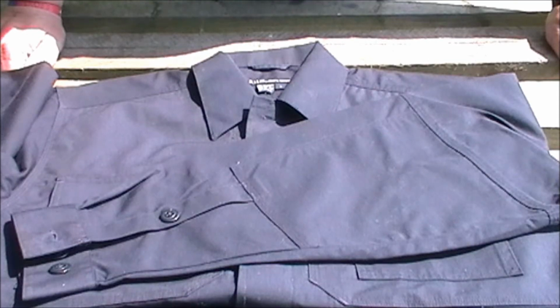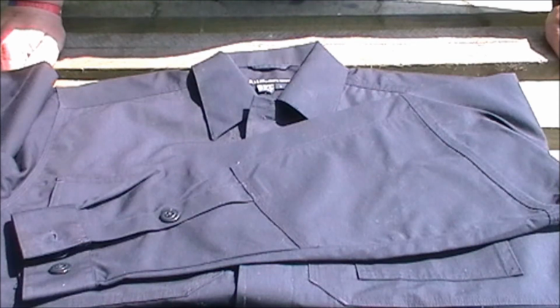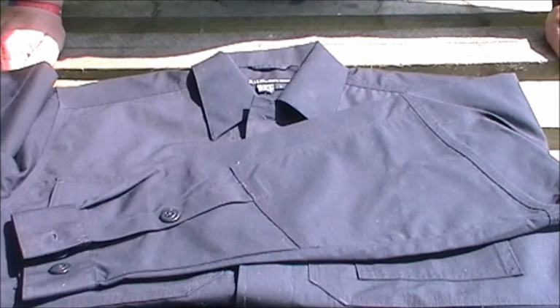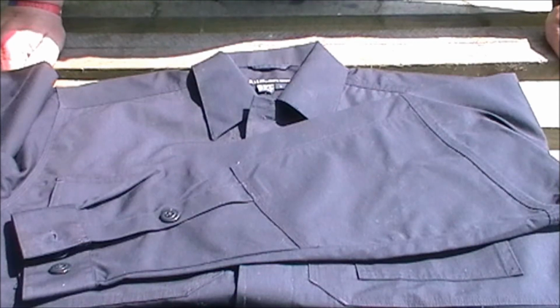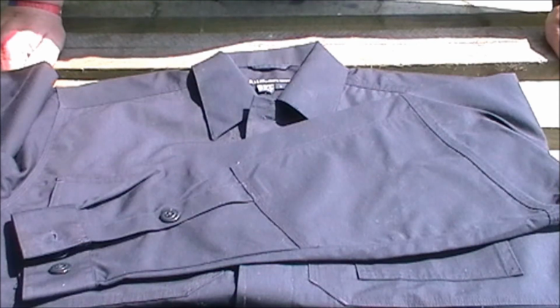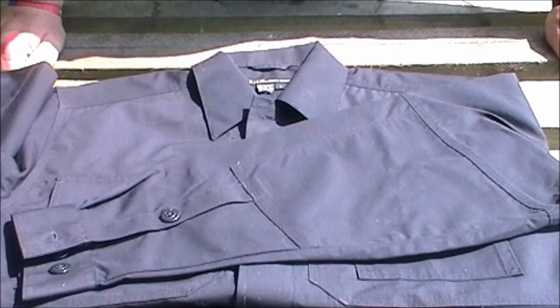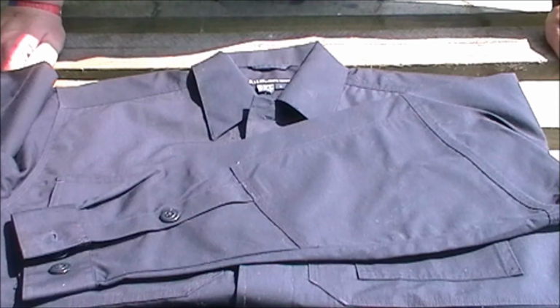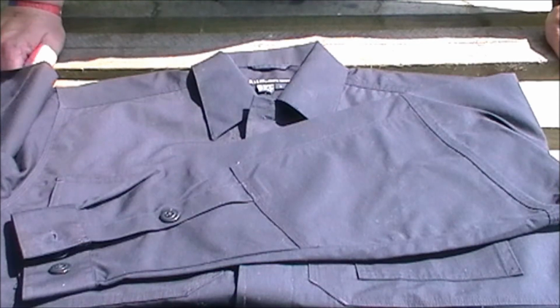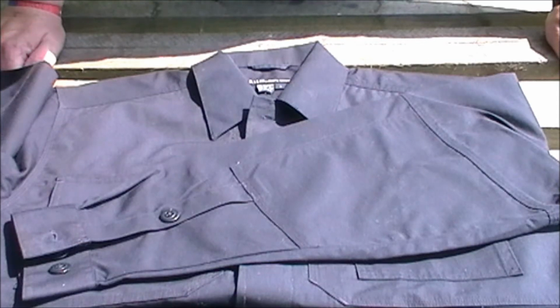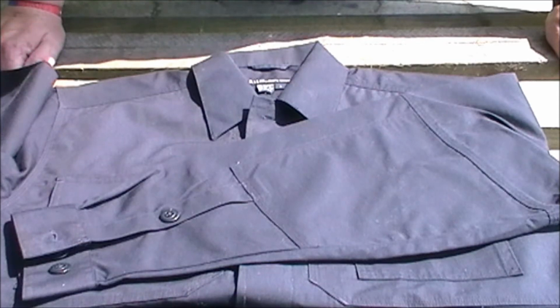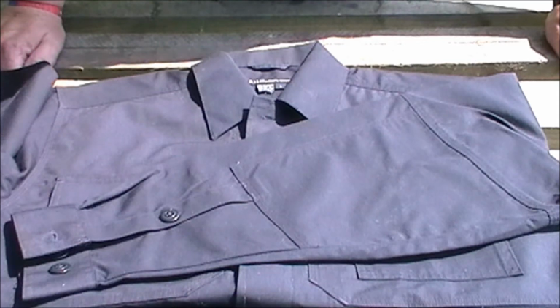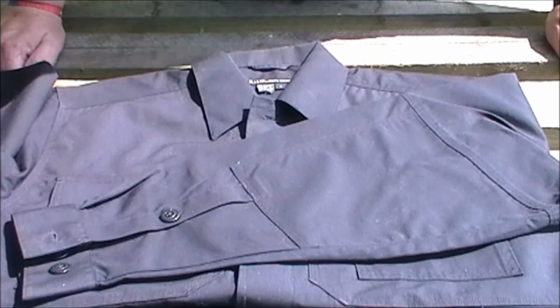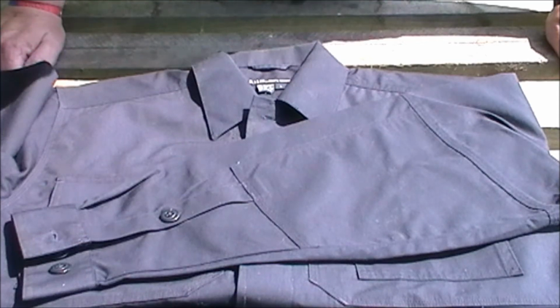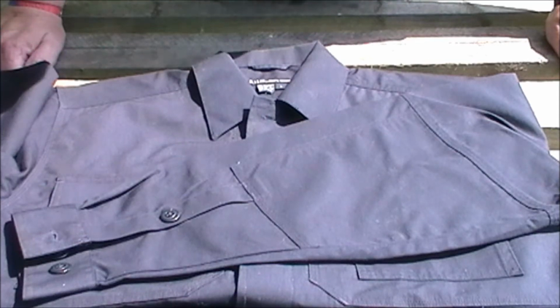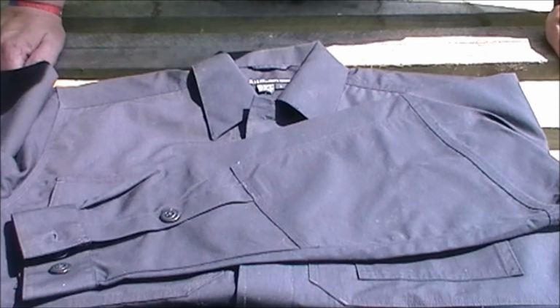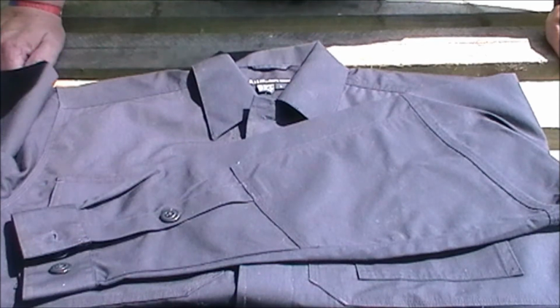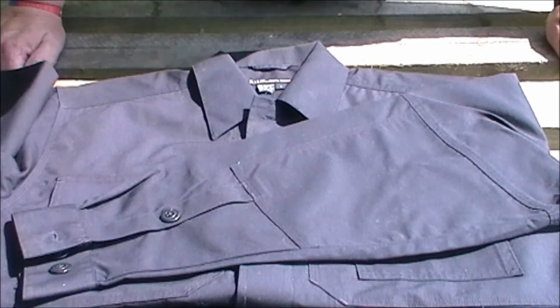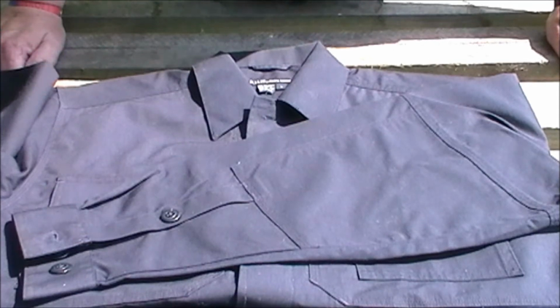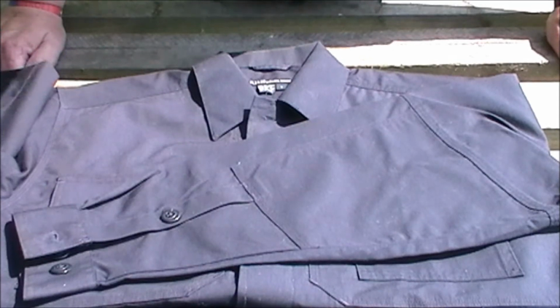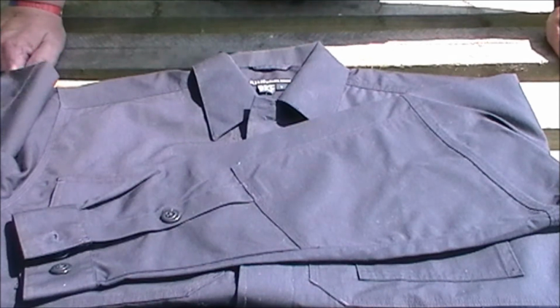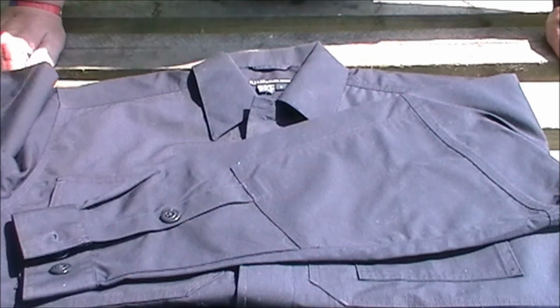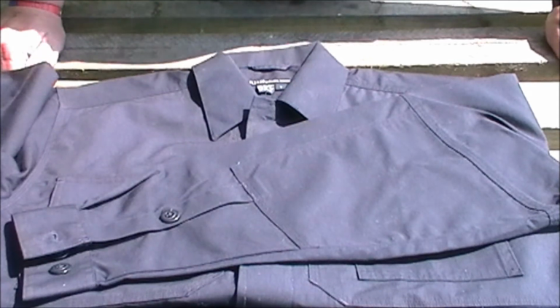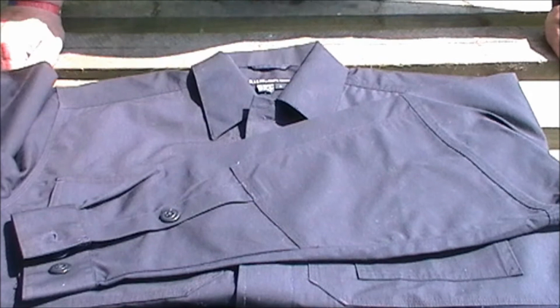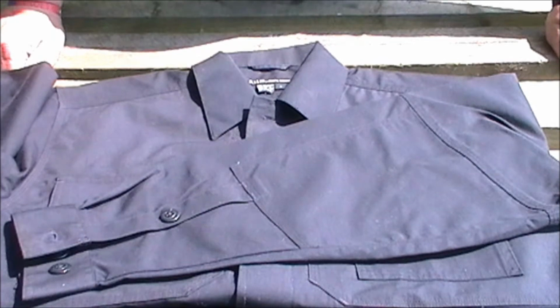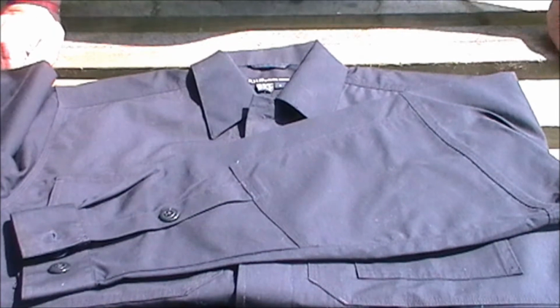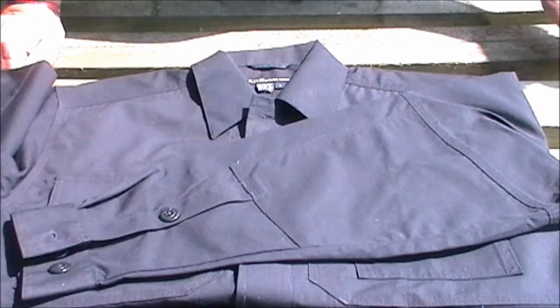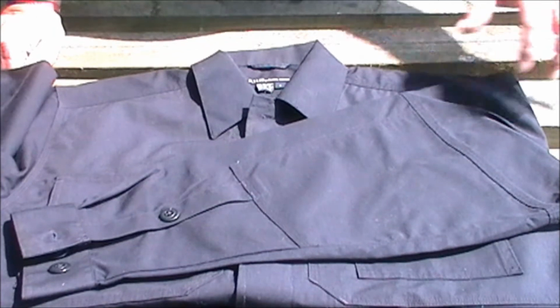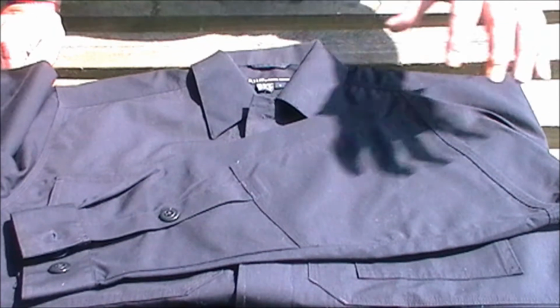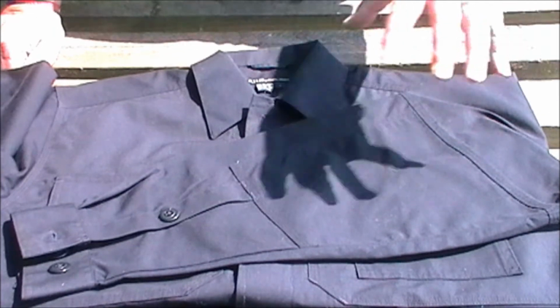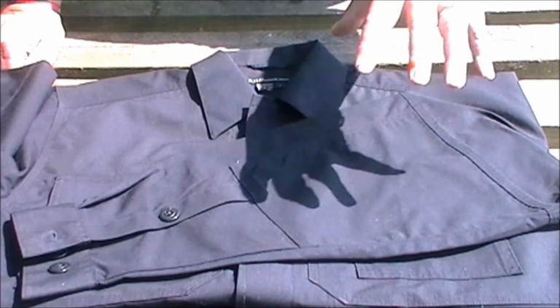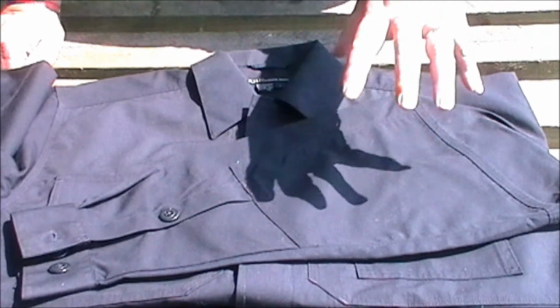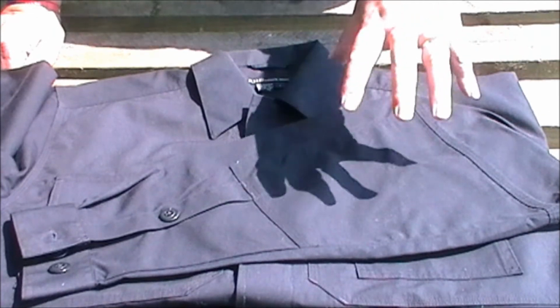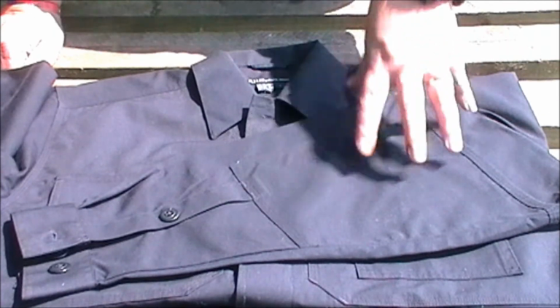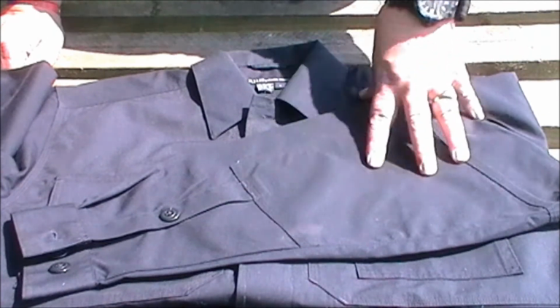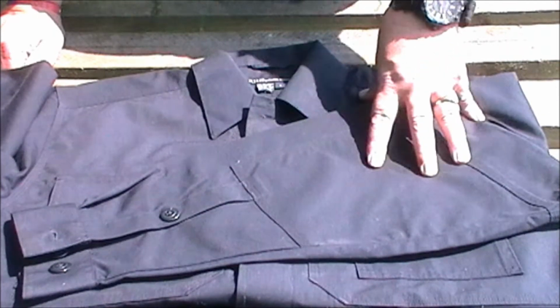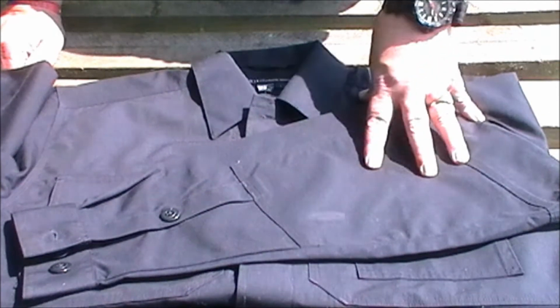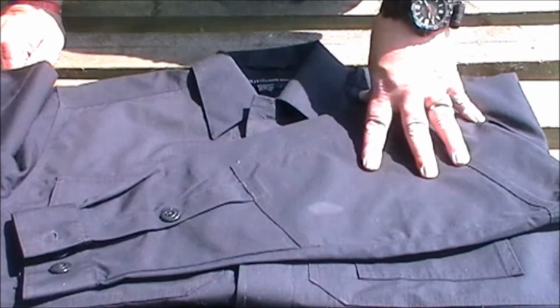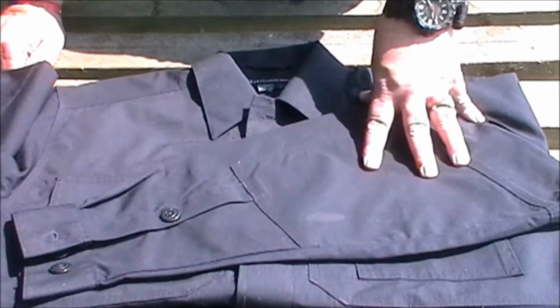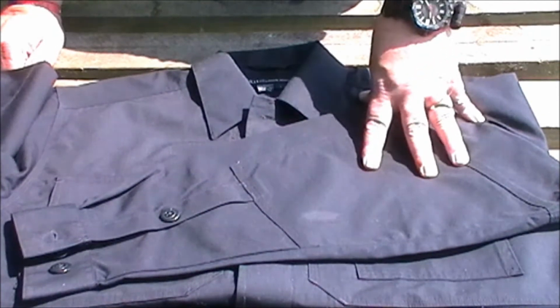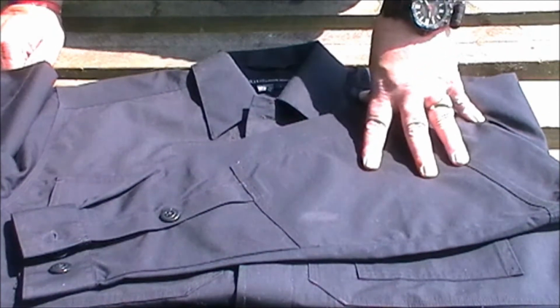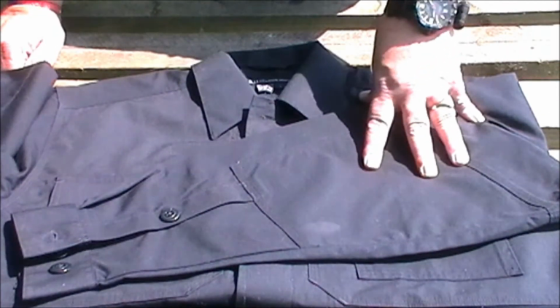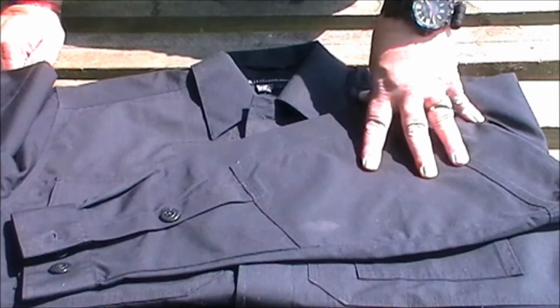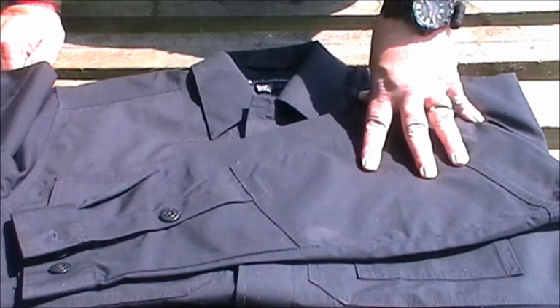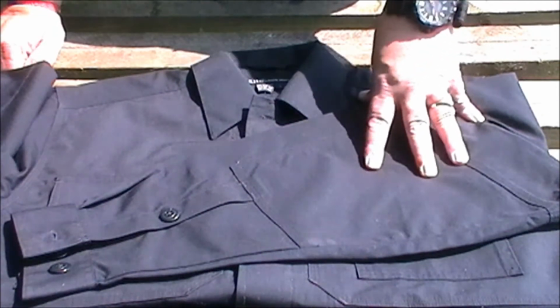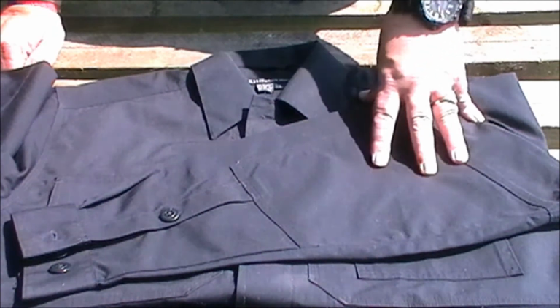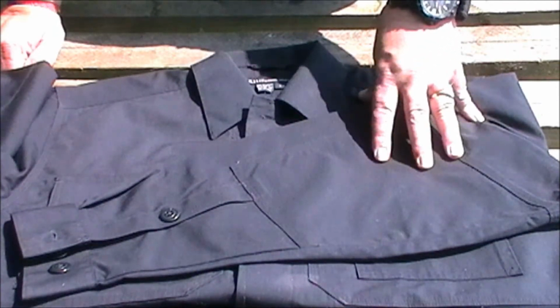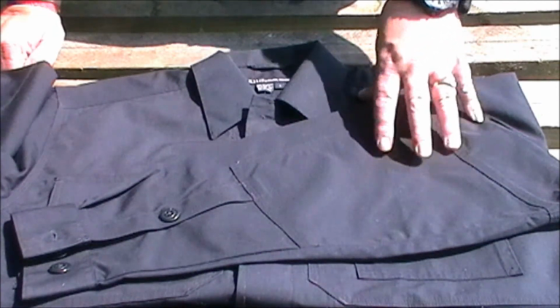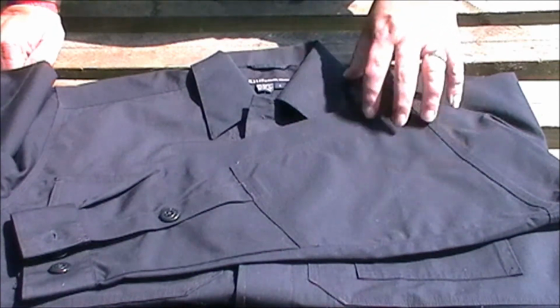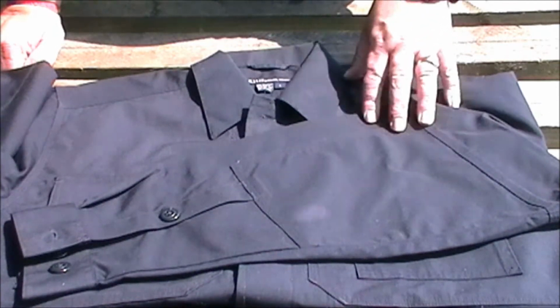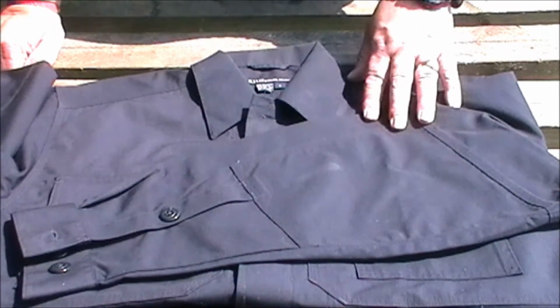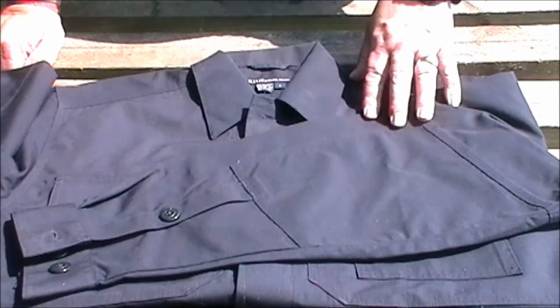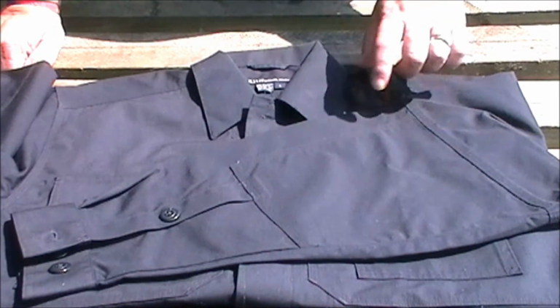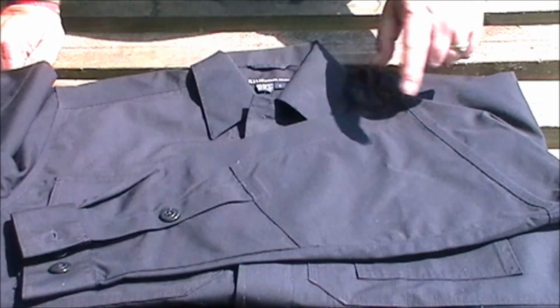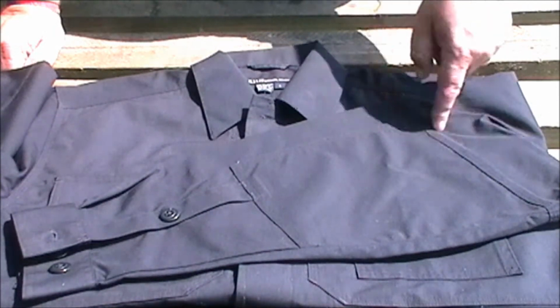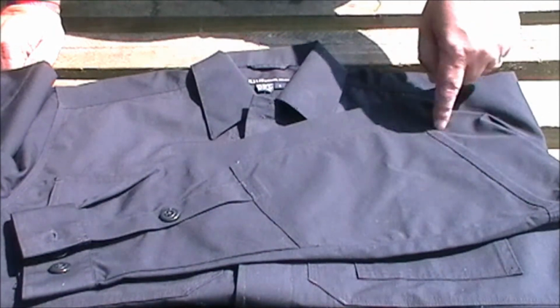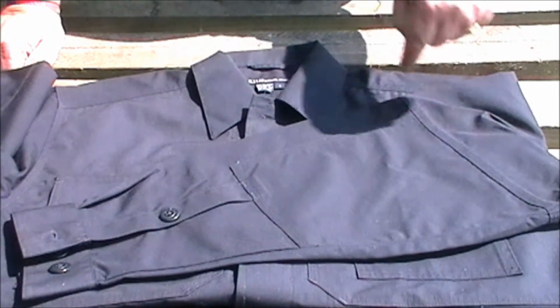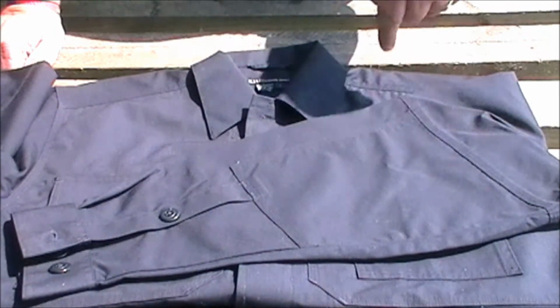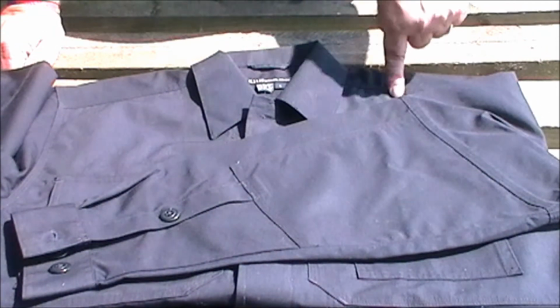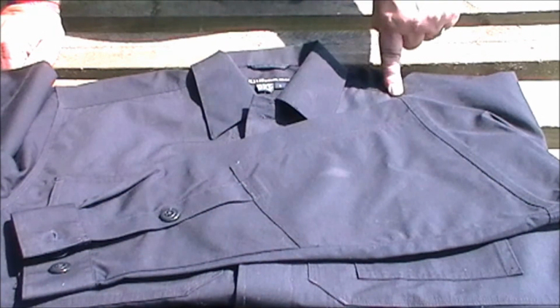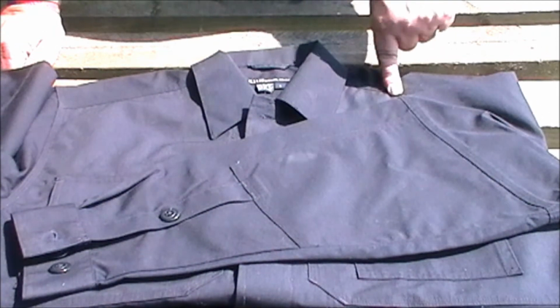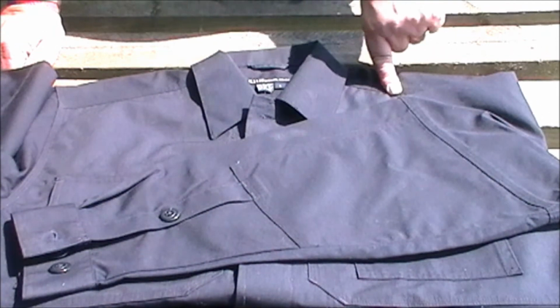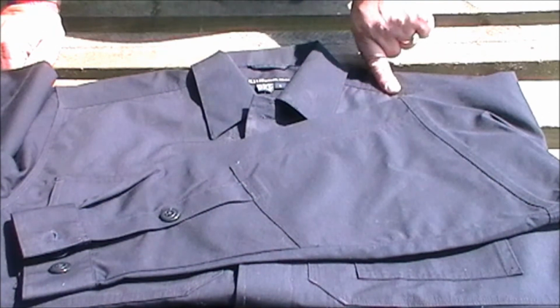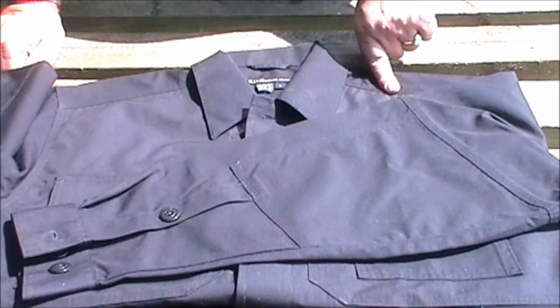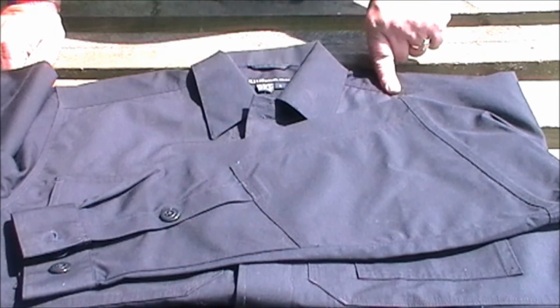Welcome to Milk It Reviews. TDU Tactical Dress Uniform Shirt, Long Sleeve Ripstop.